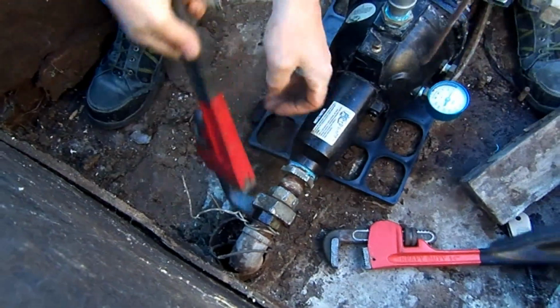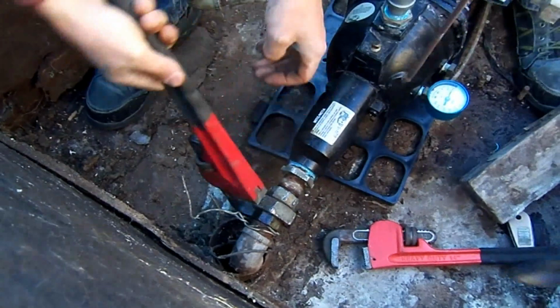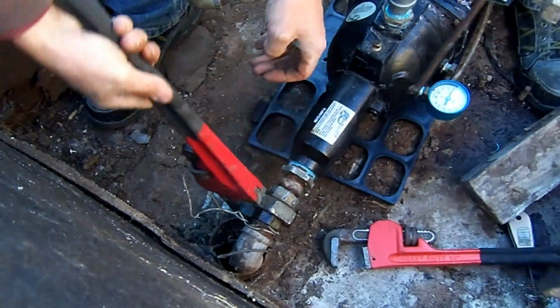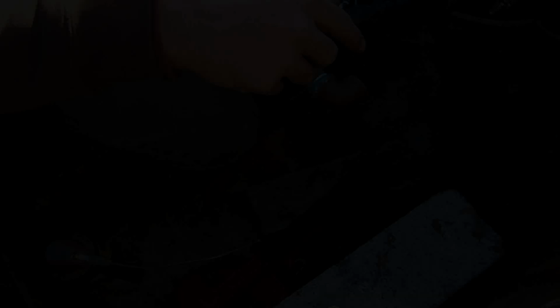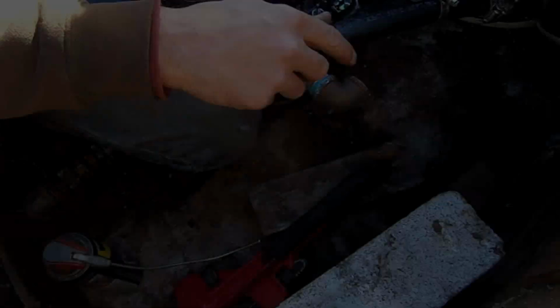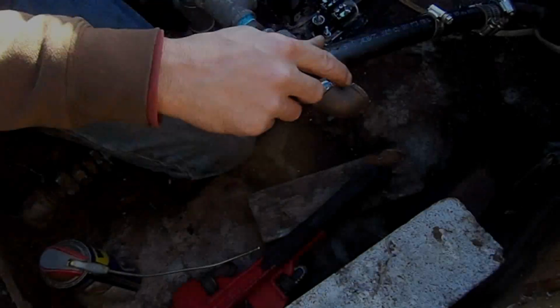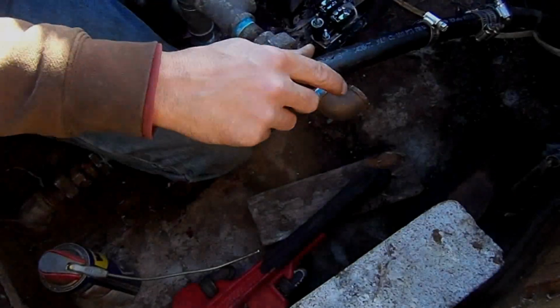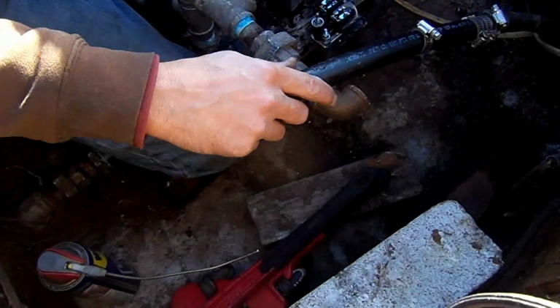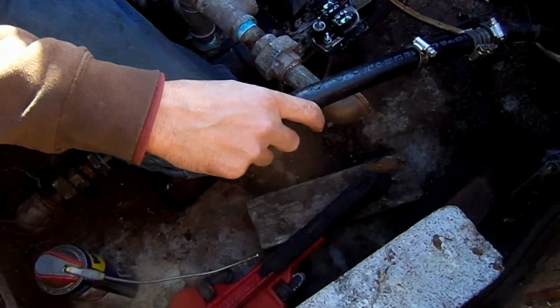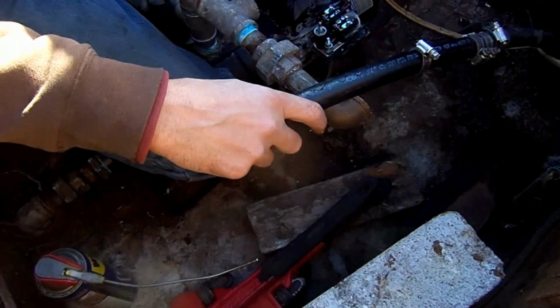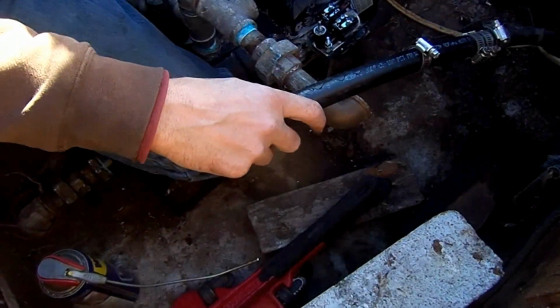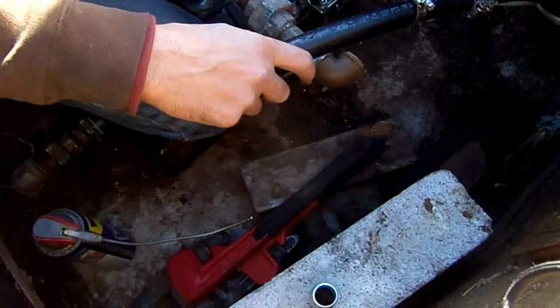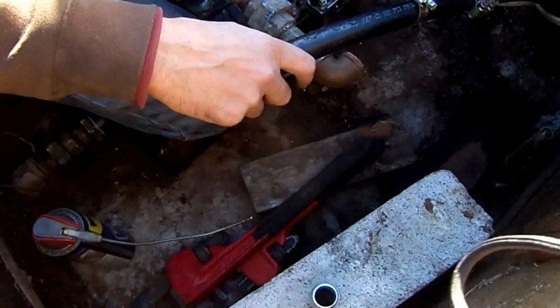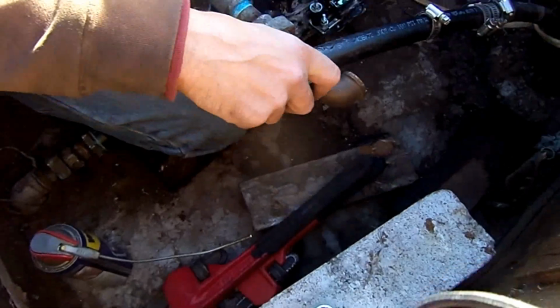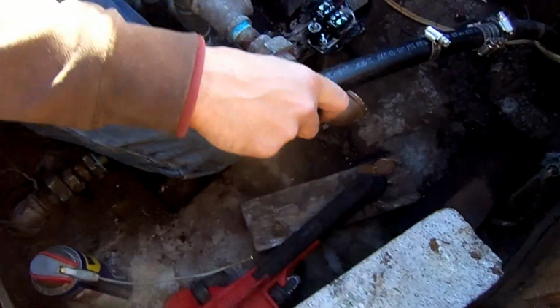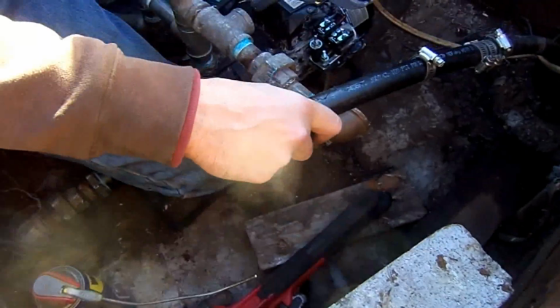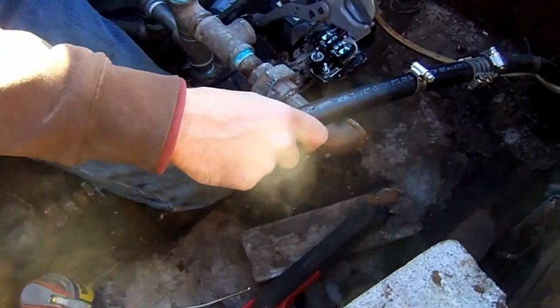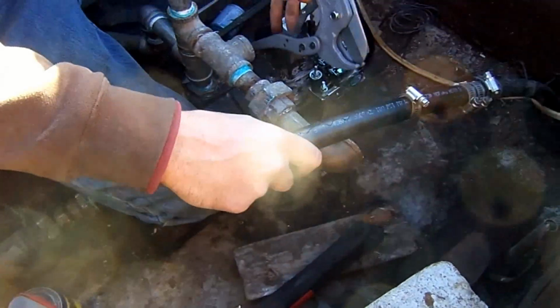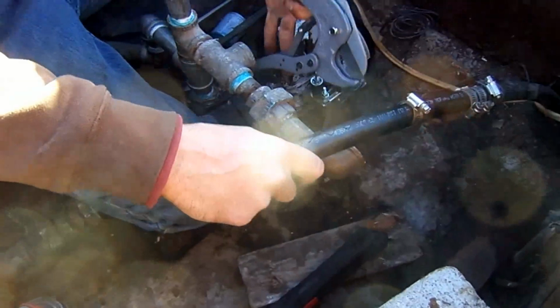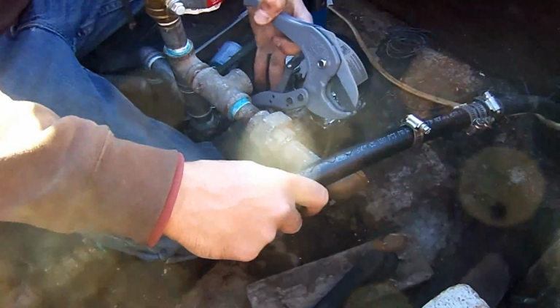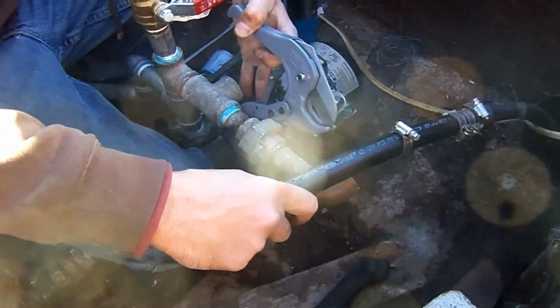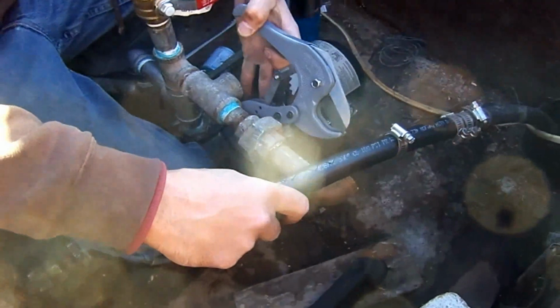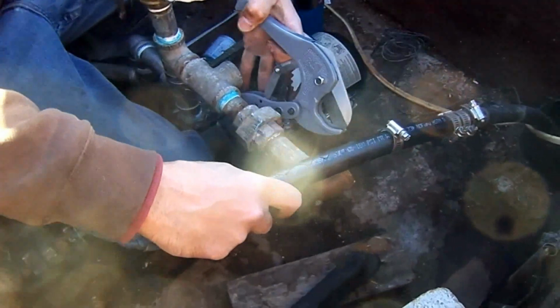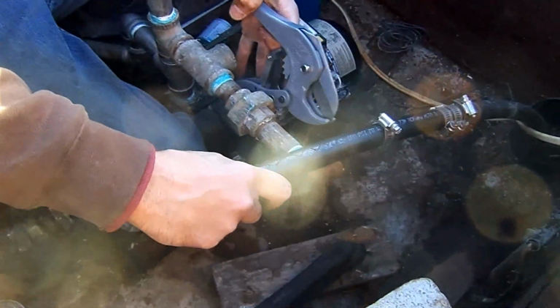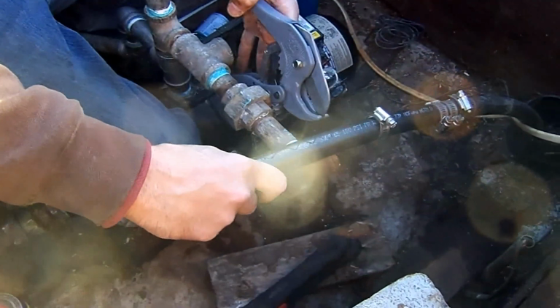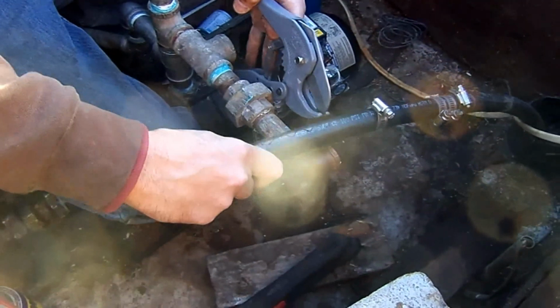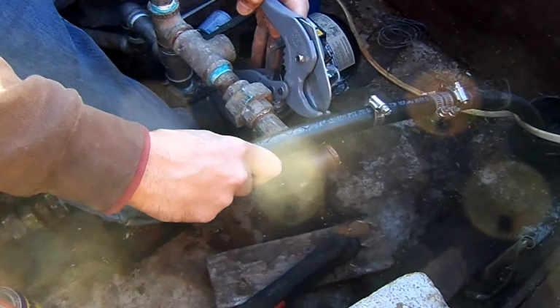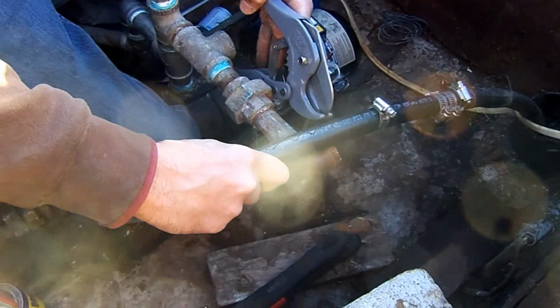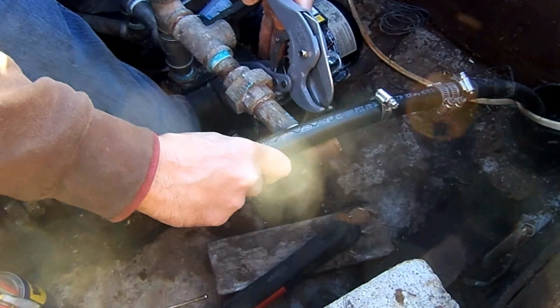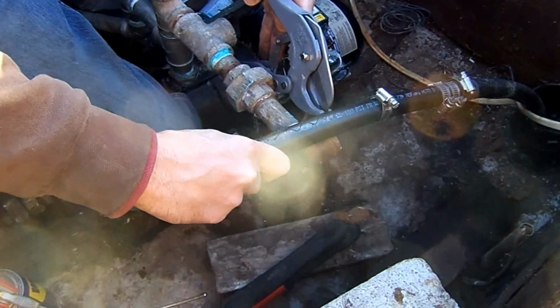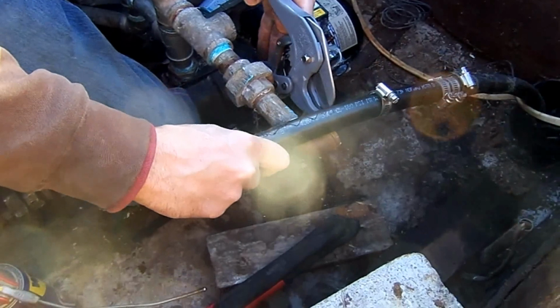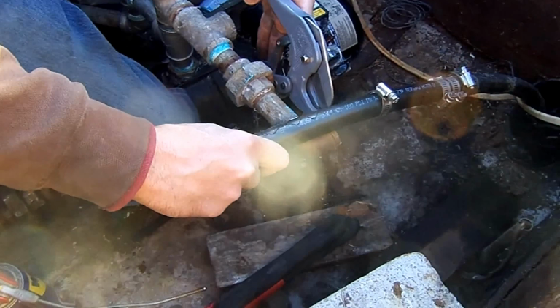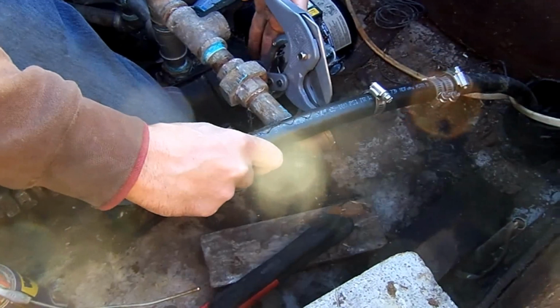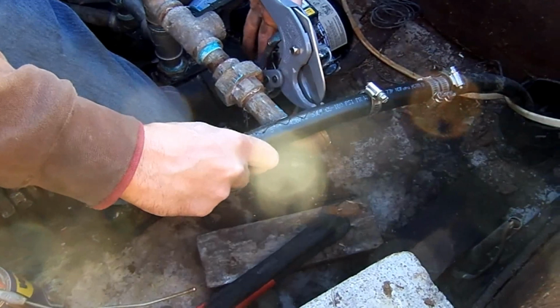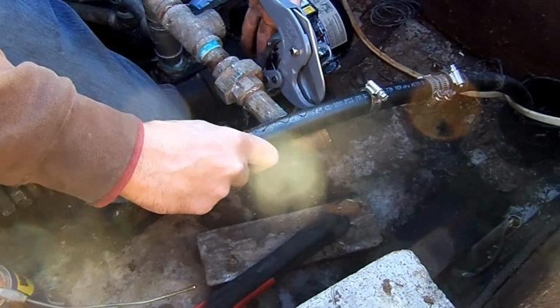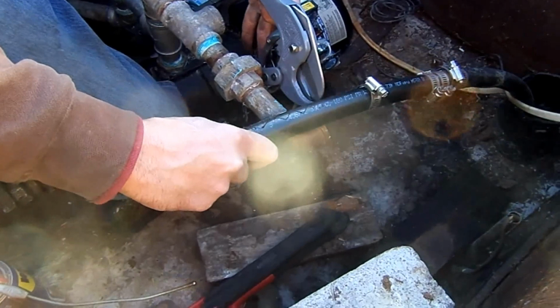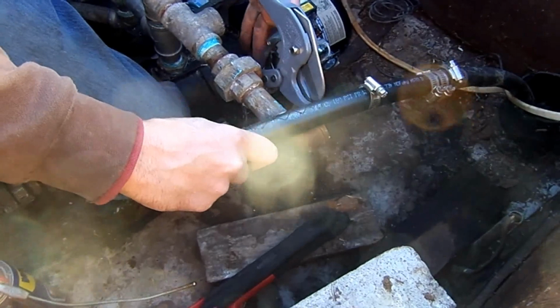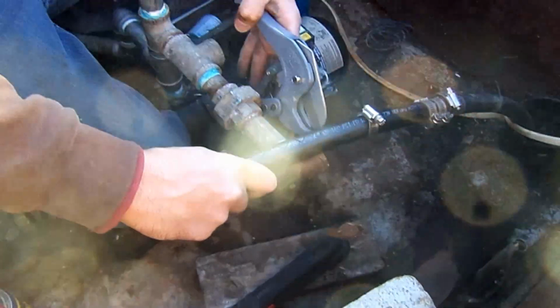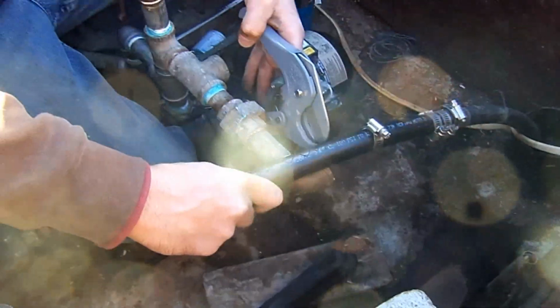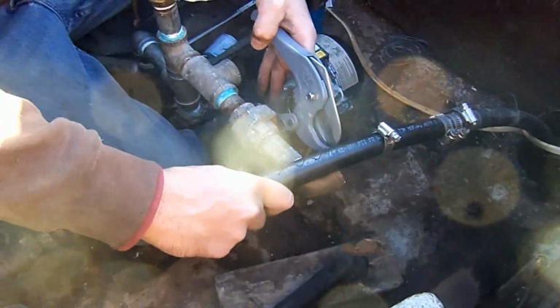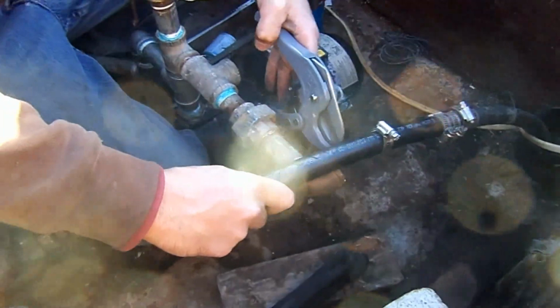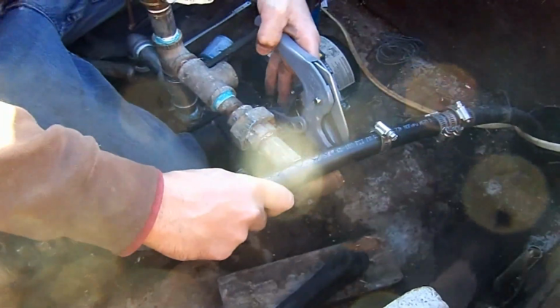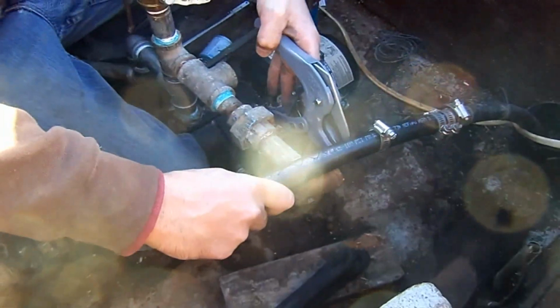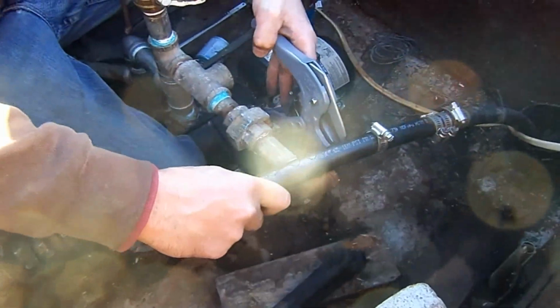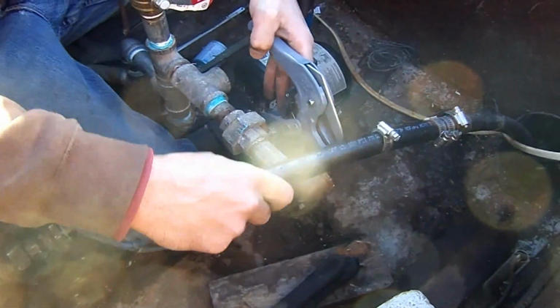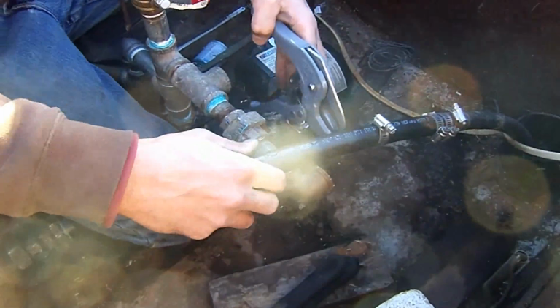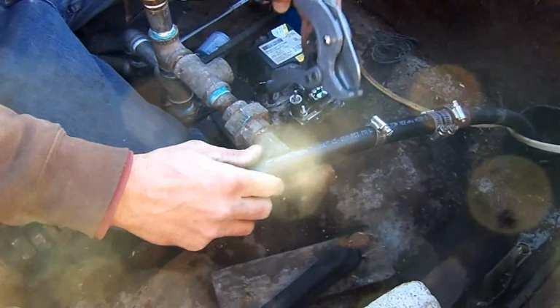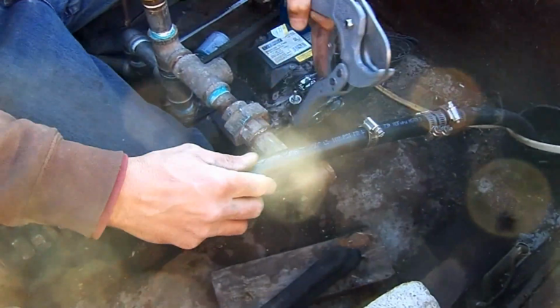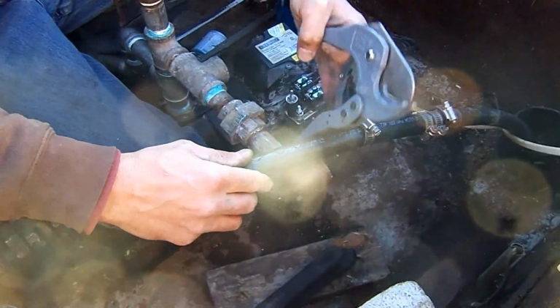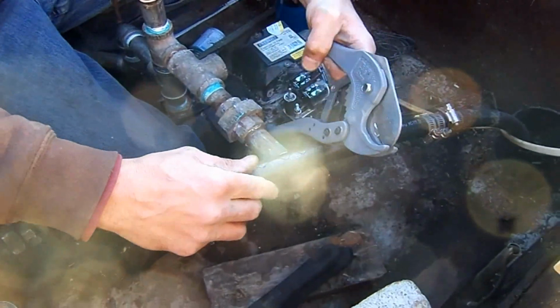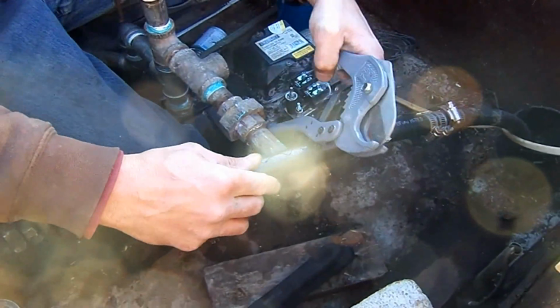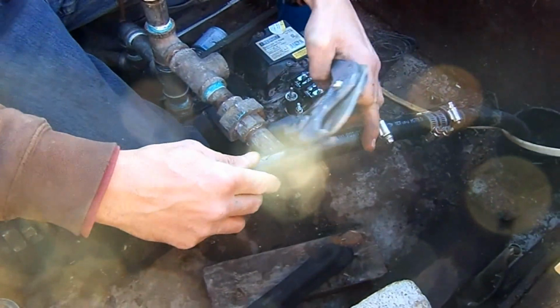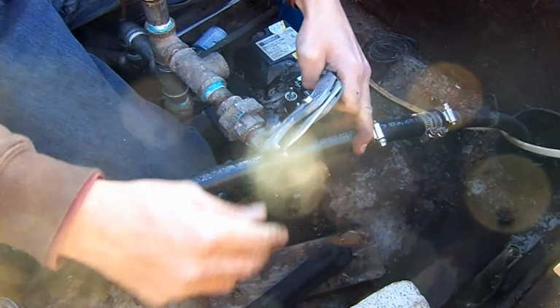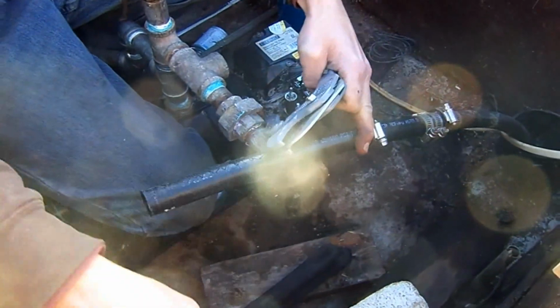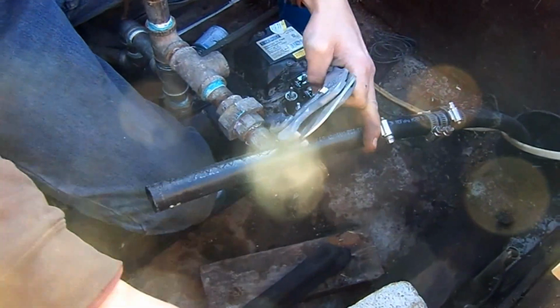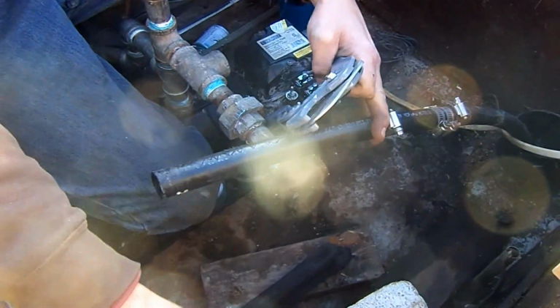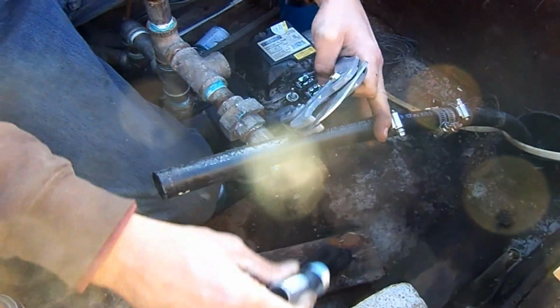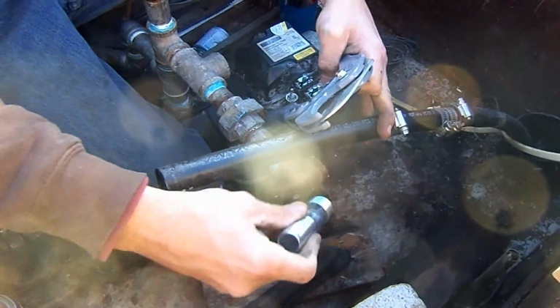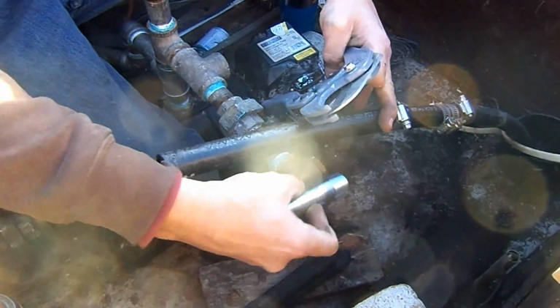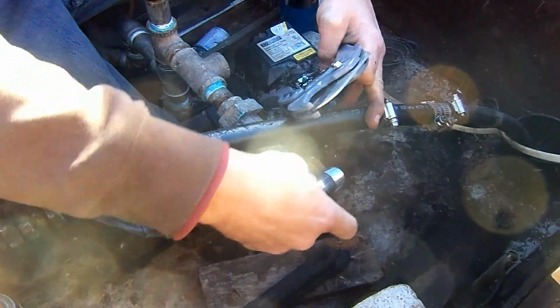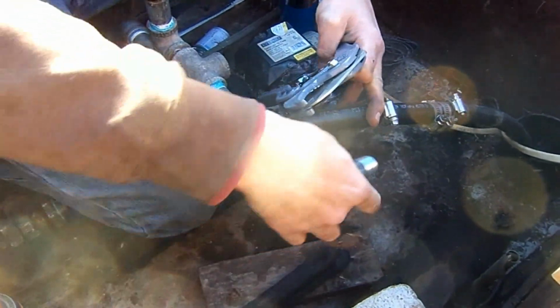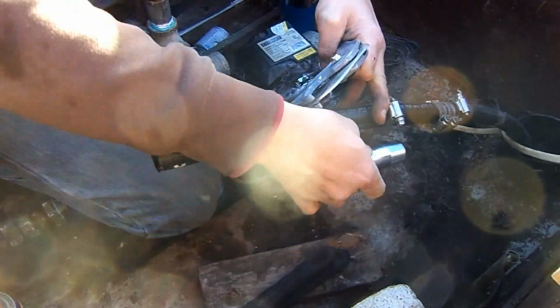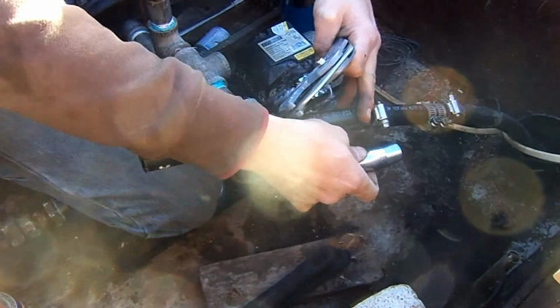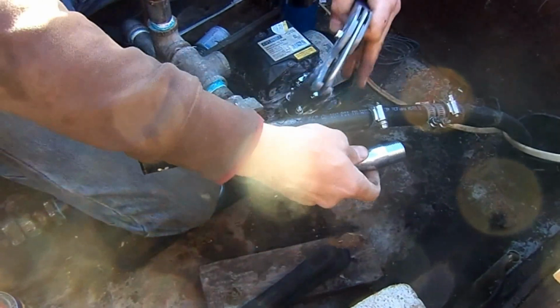I'm ready to hook in the pipe. This piece is going to be a little bit shorter now so I've got to cut it.